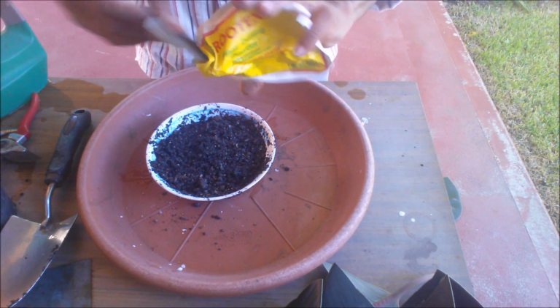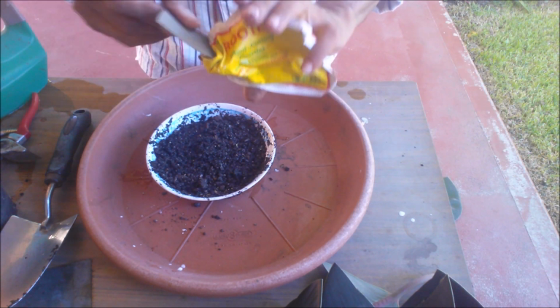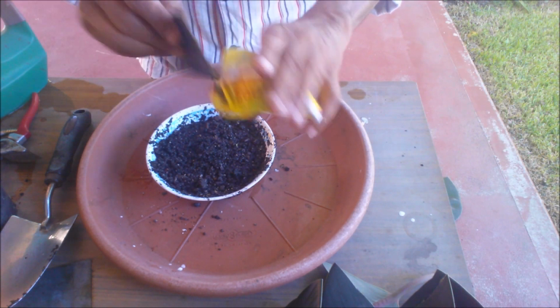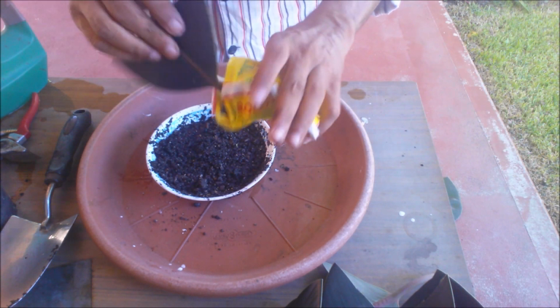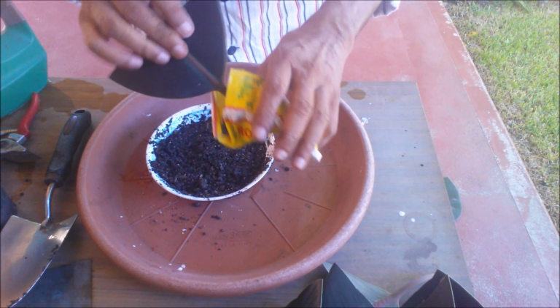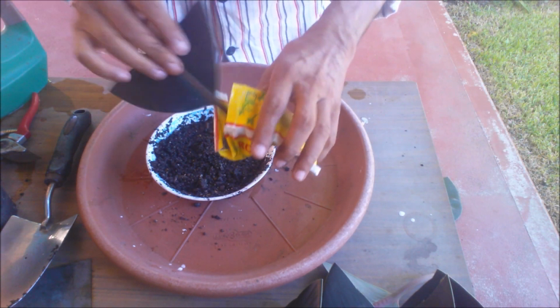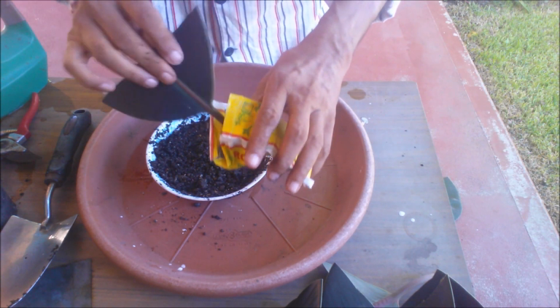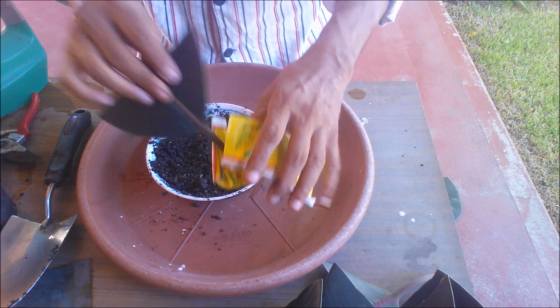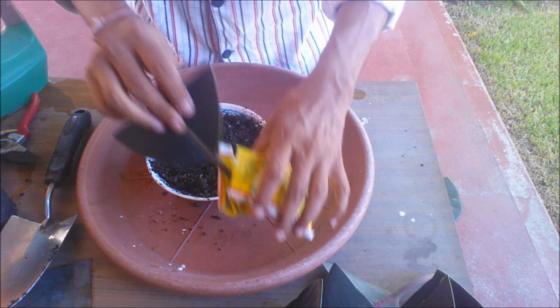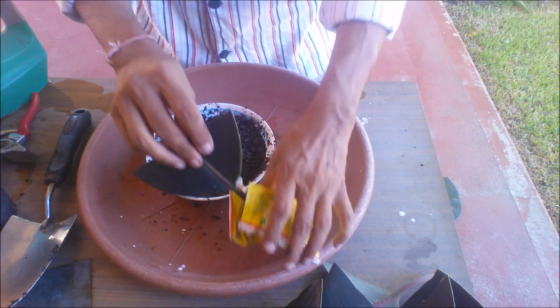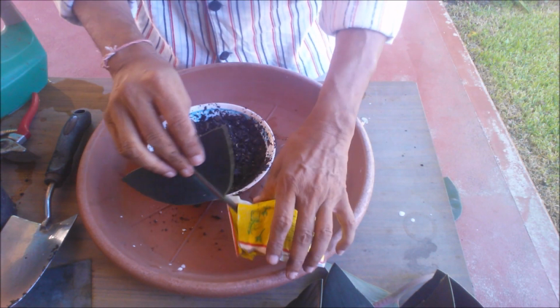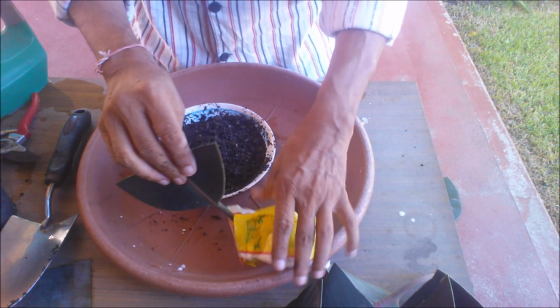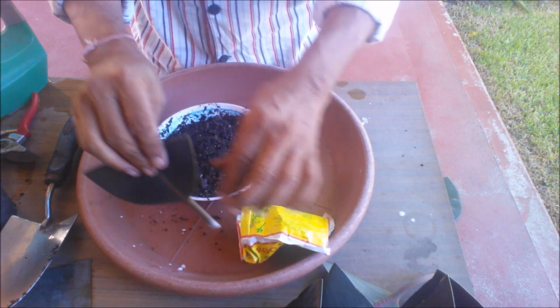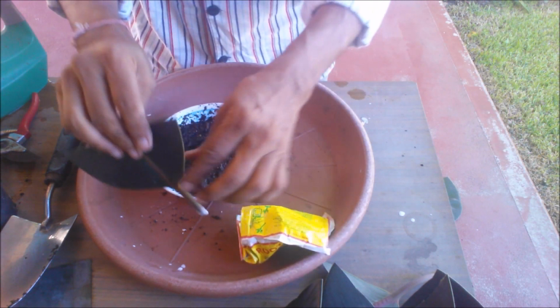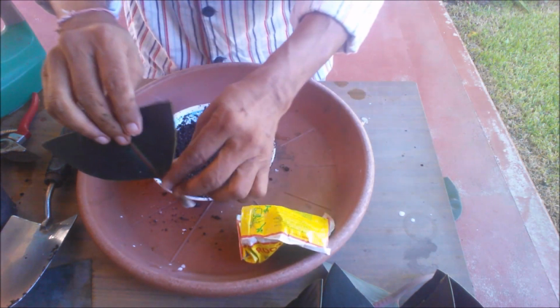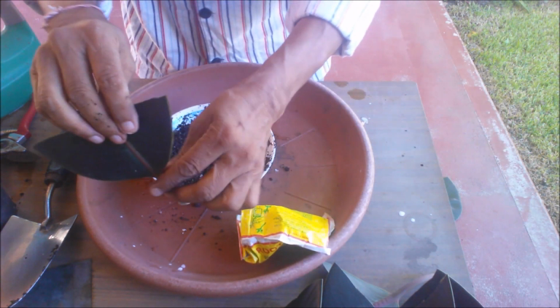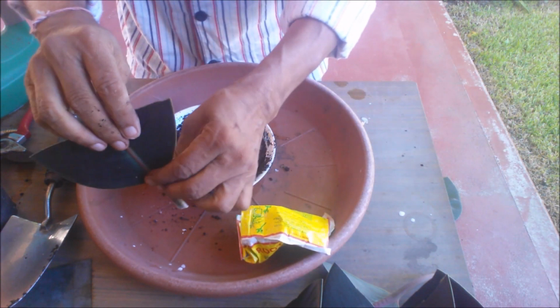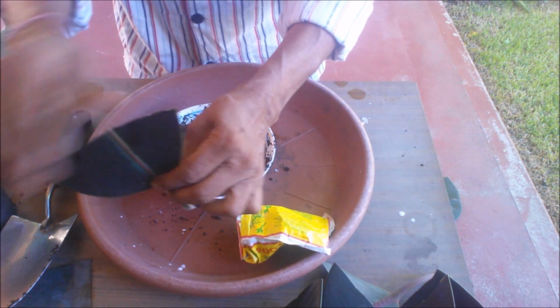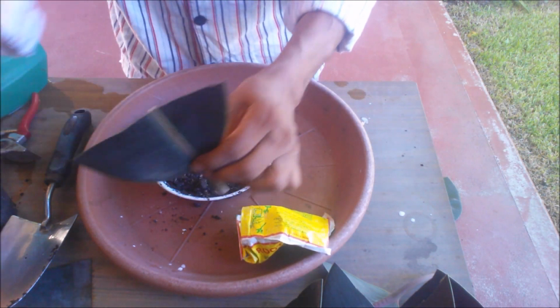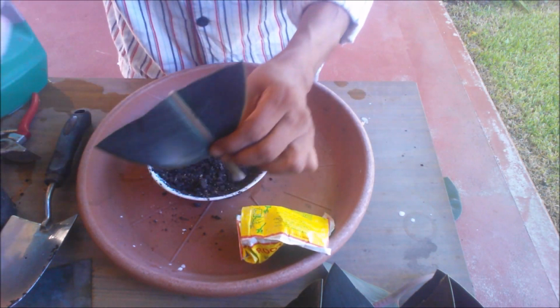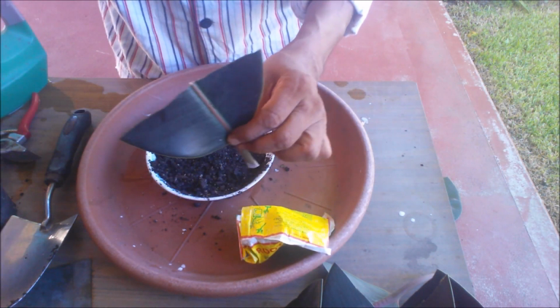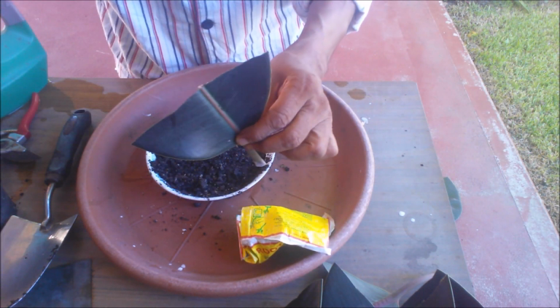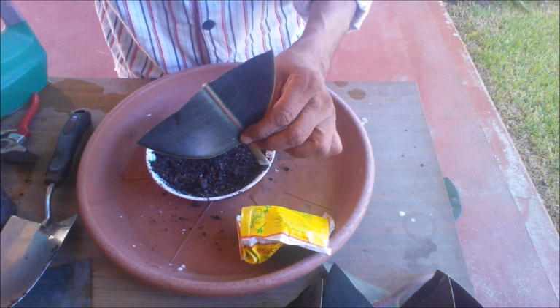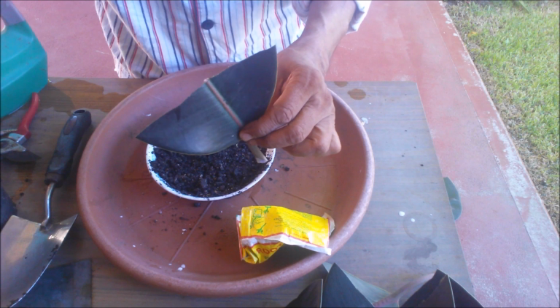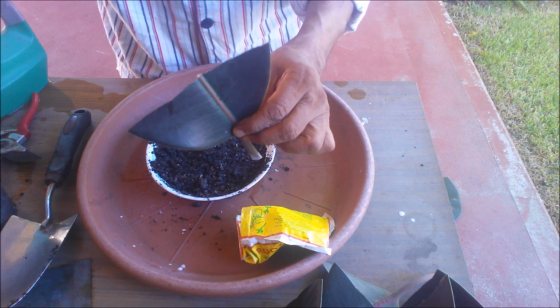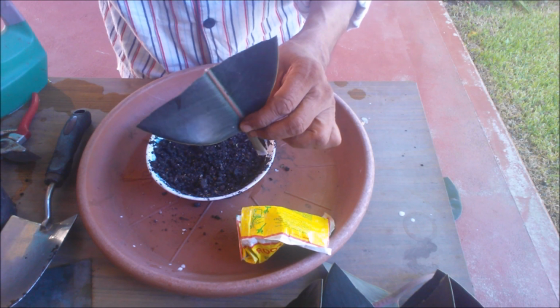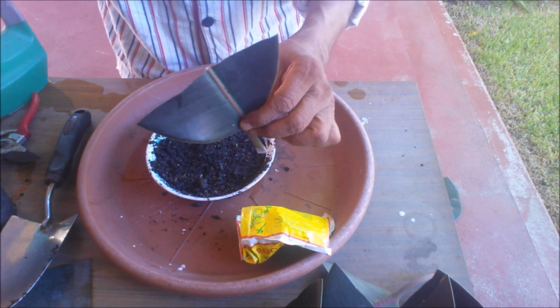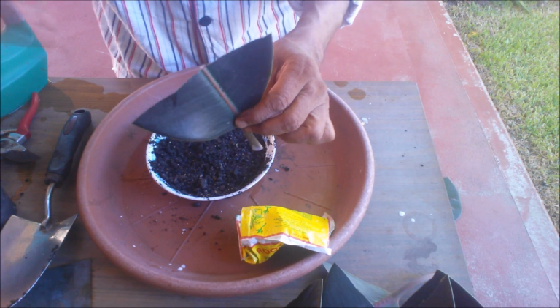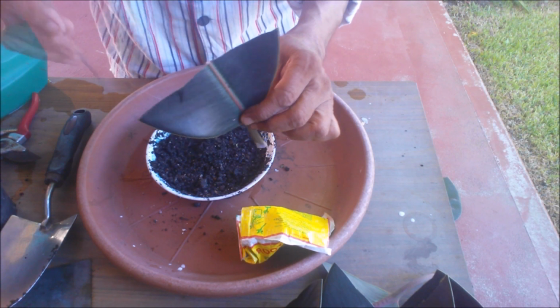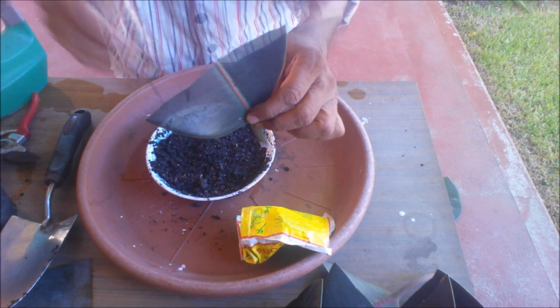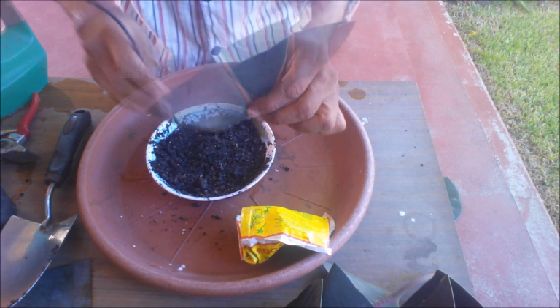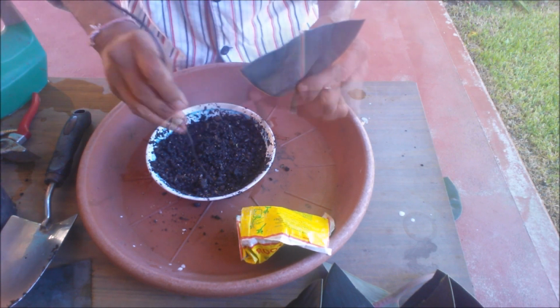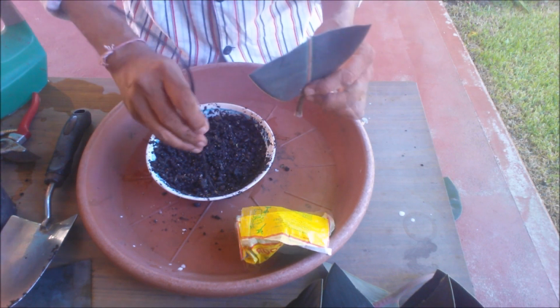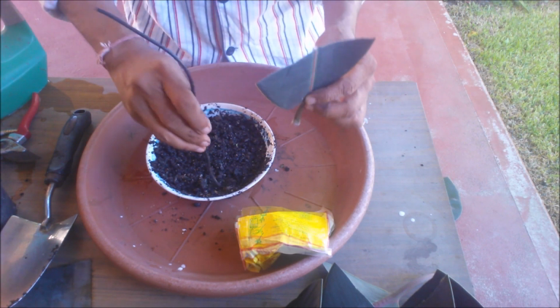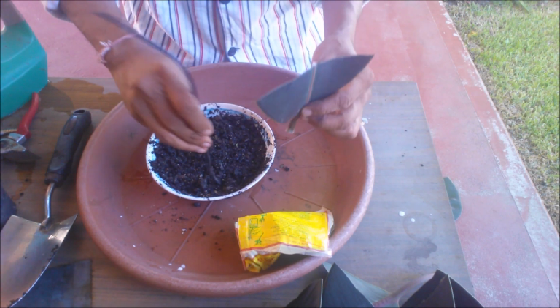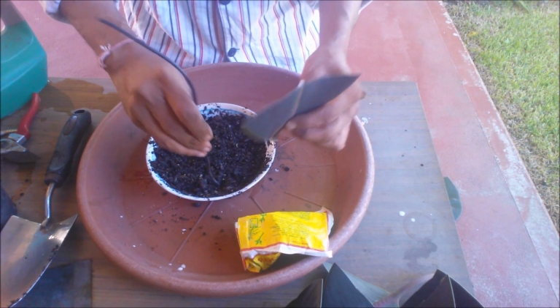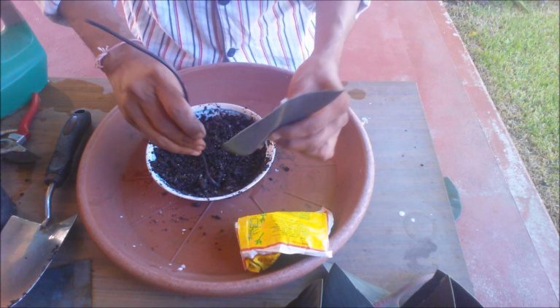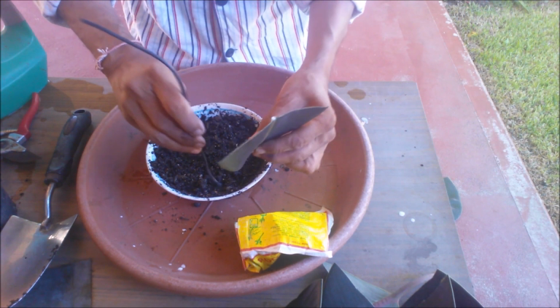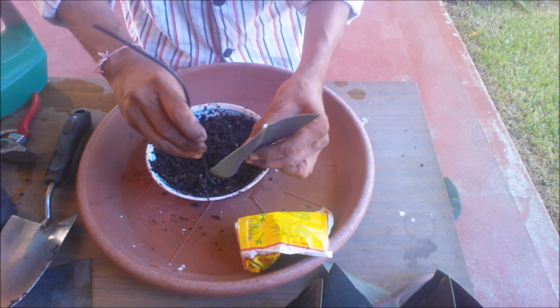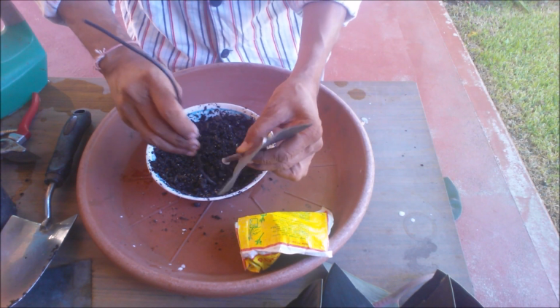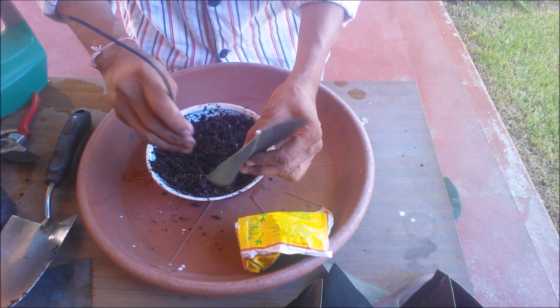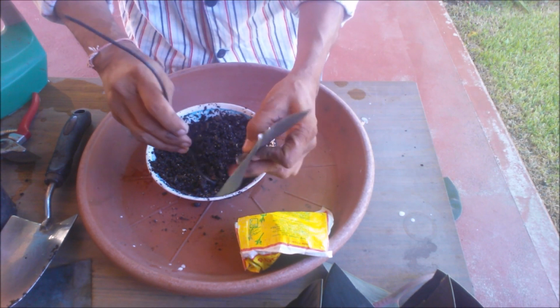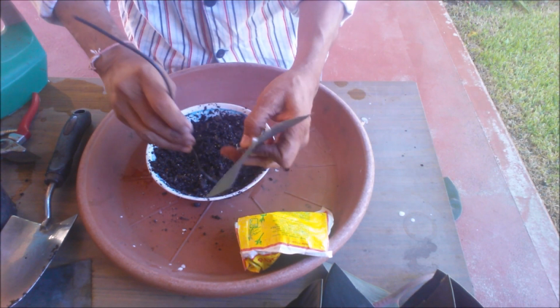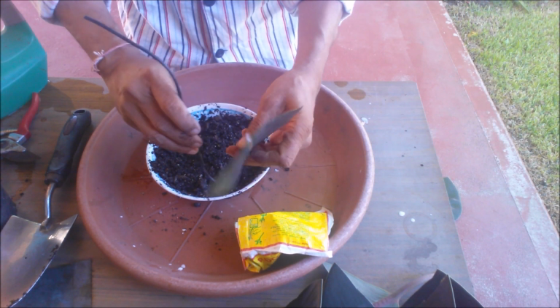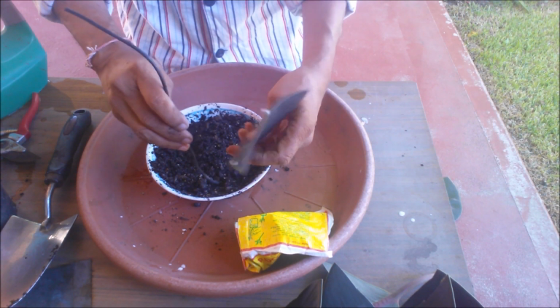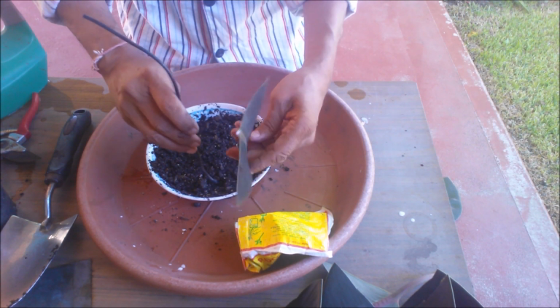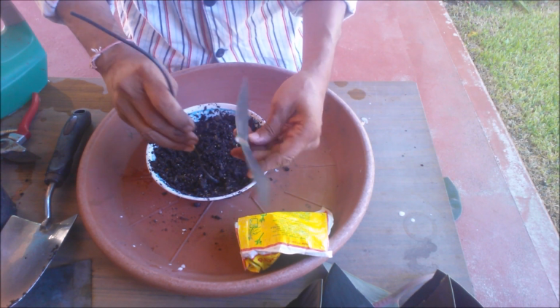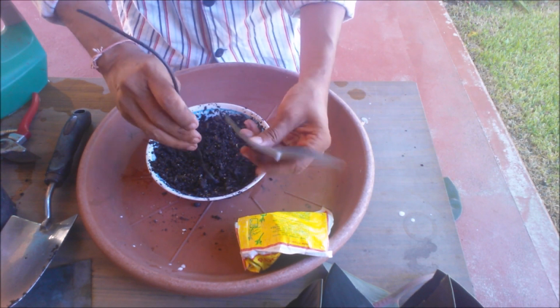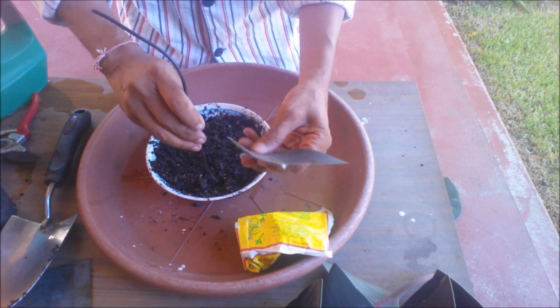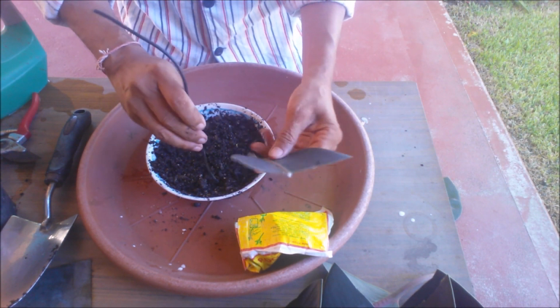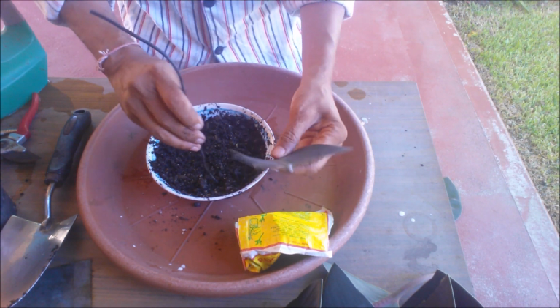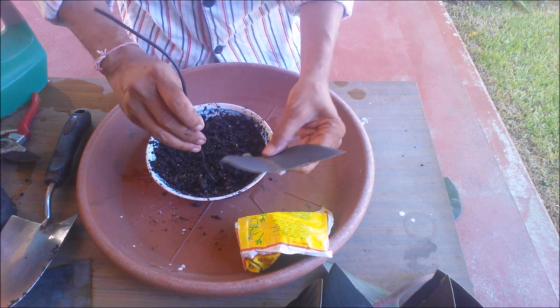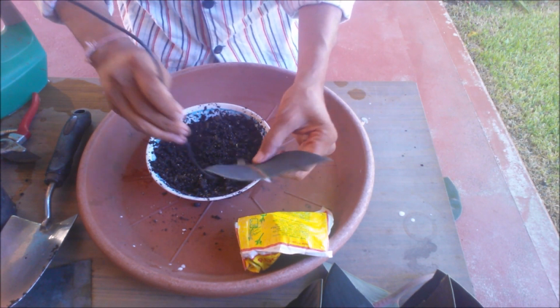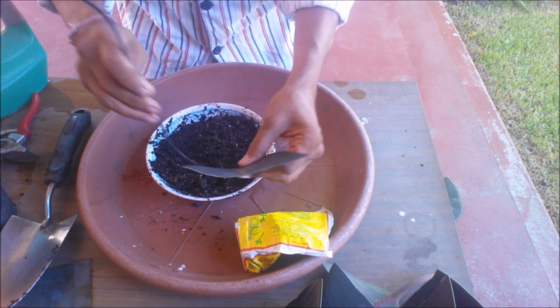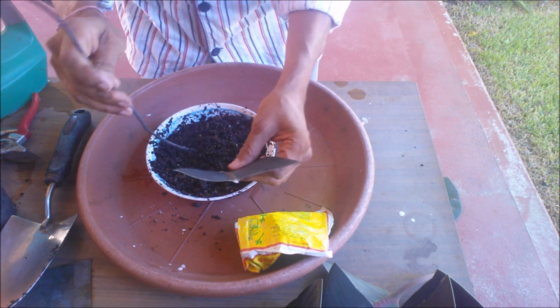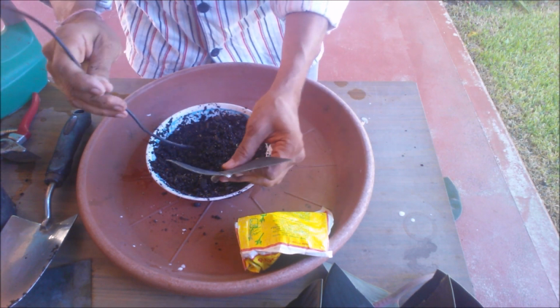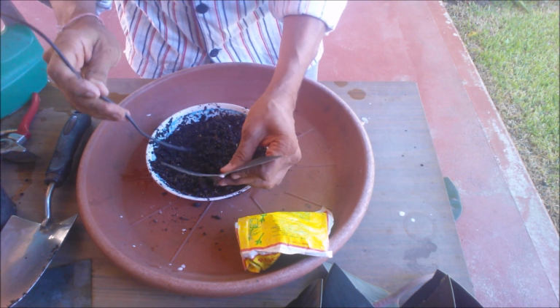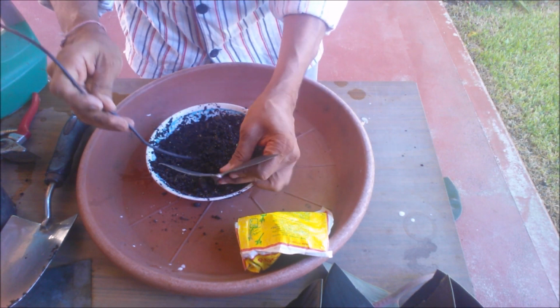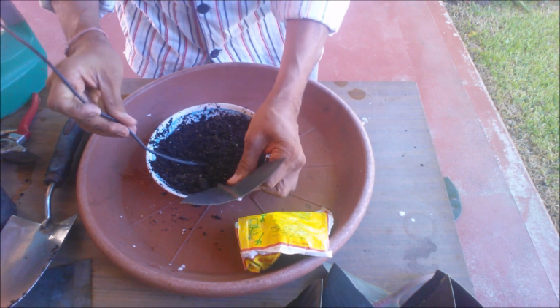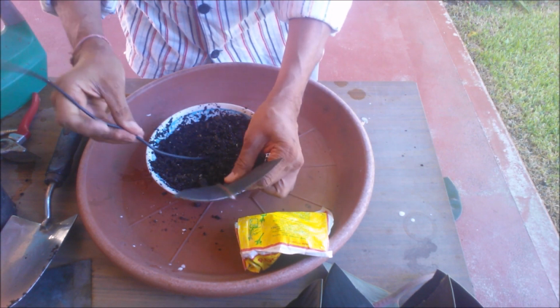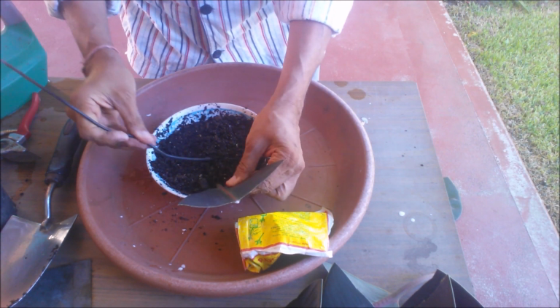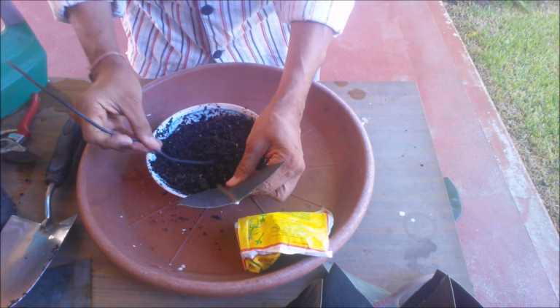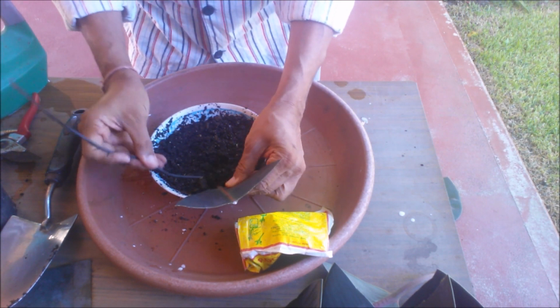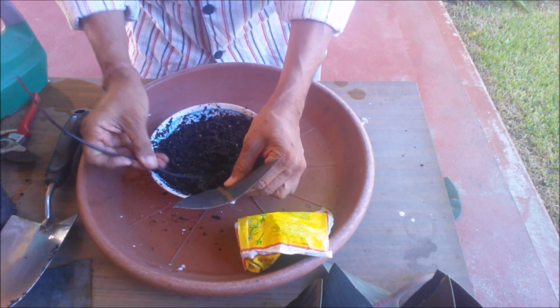Enclose the pot in a polythene bag and place in shade. Open the bag every 2 weeks and mist the leaf, then seal the bag again.